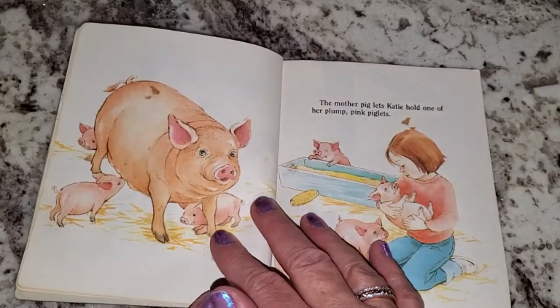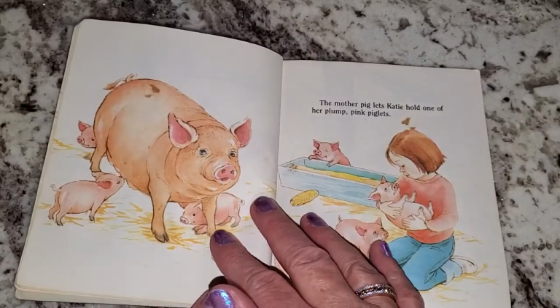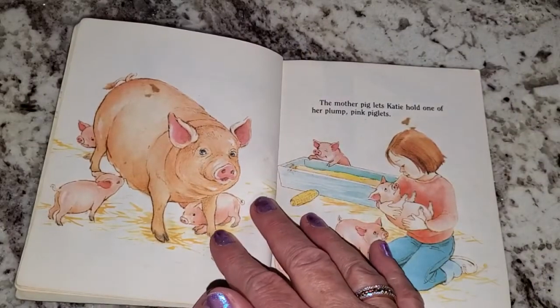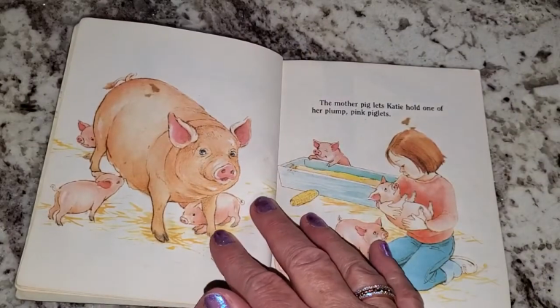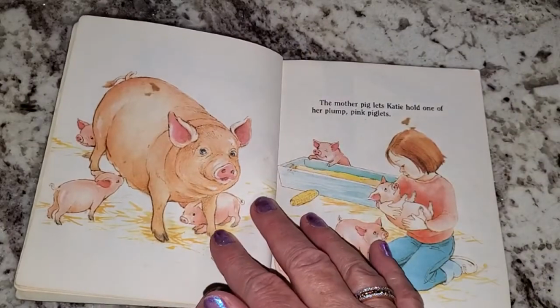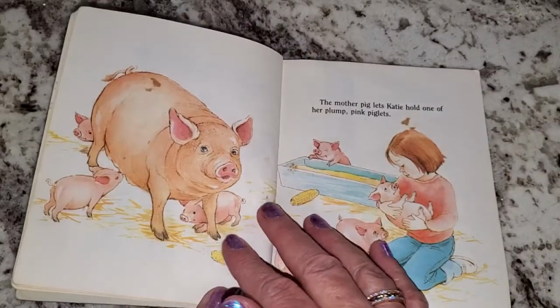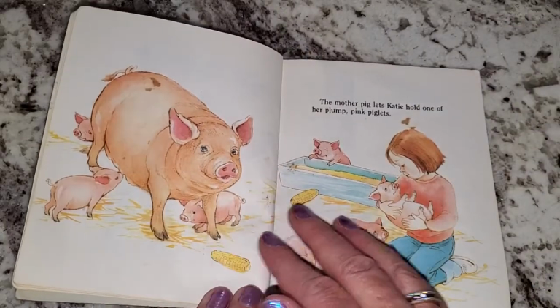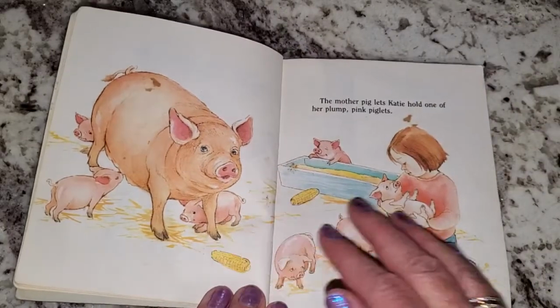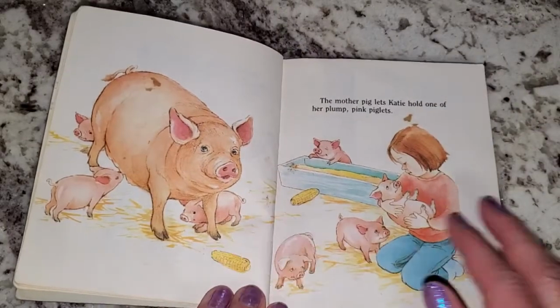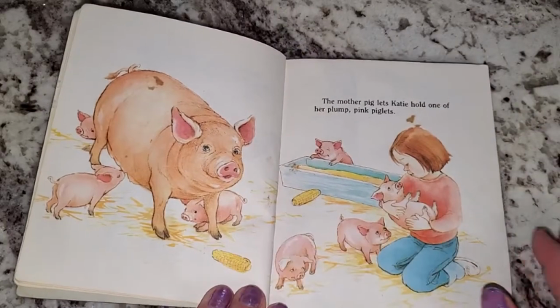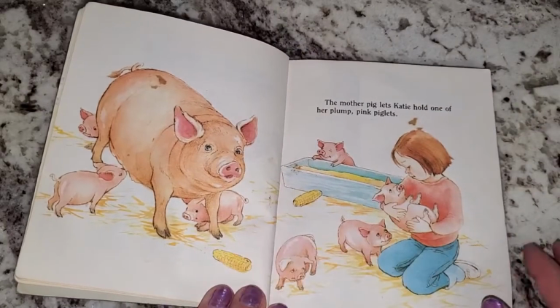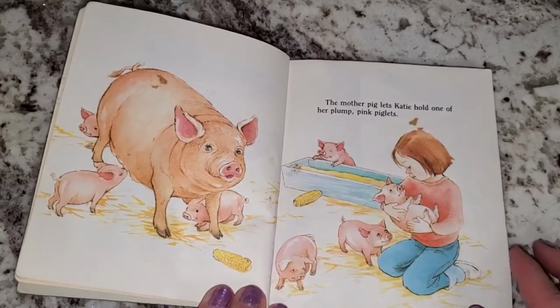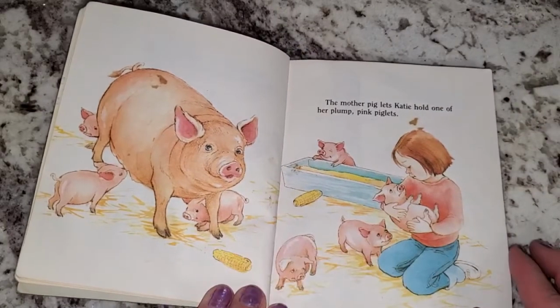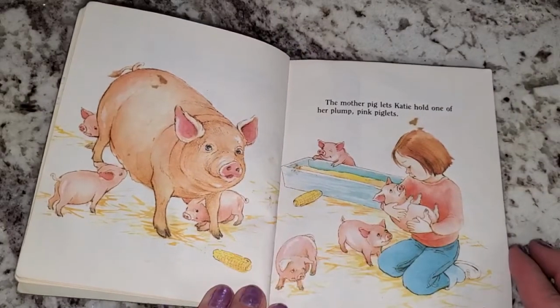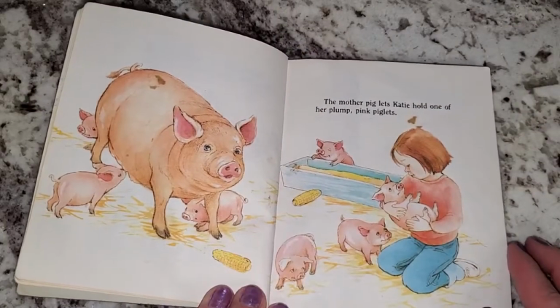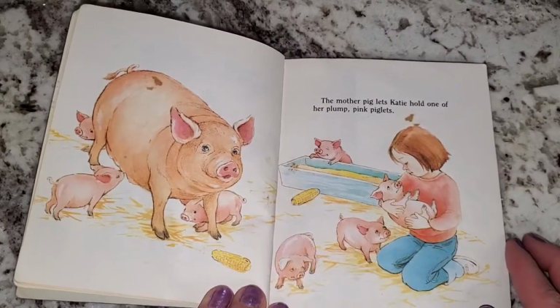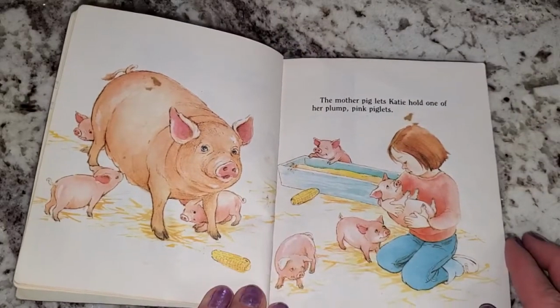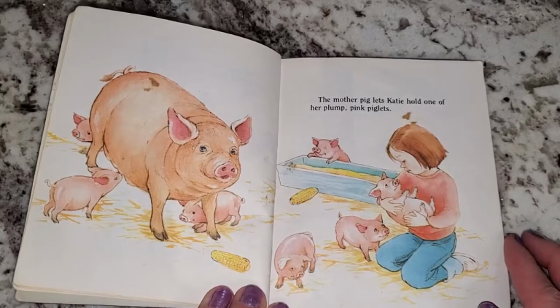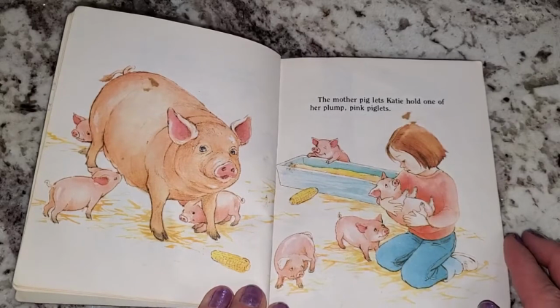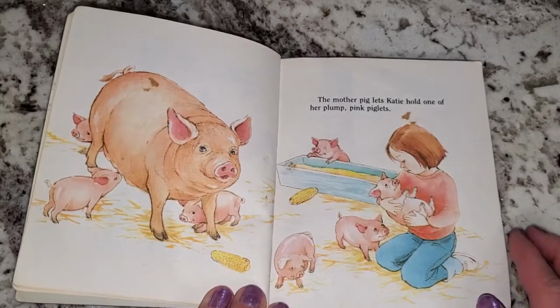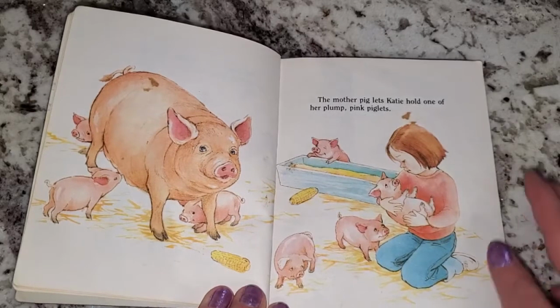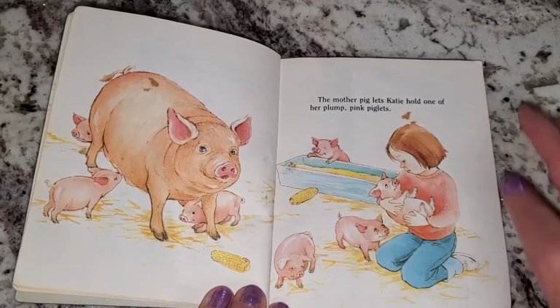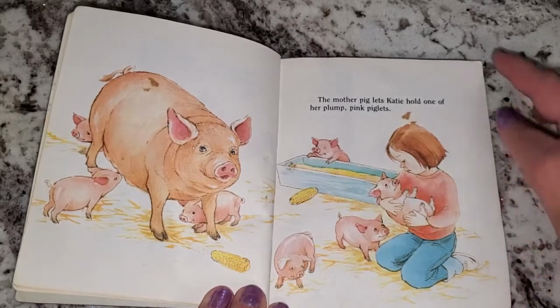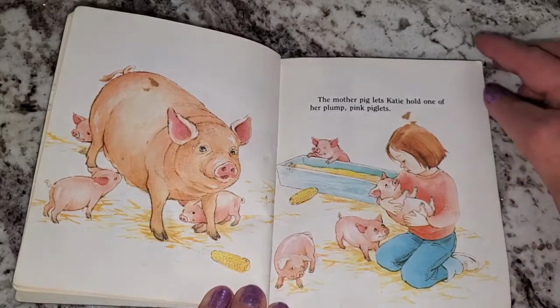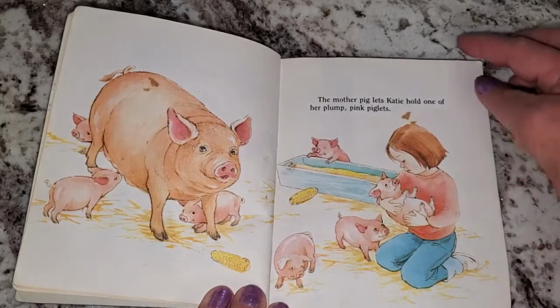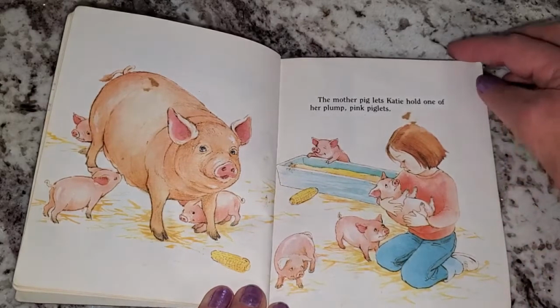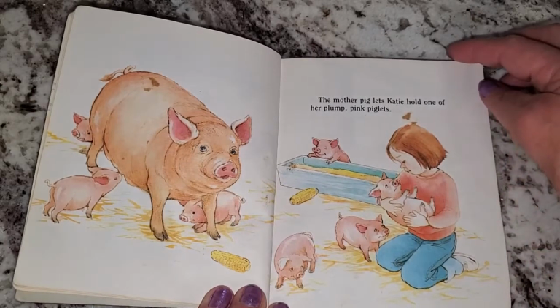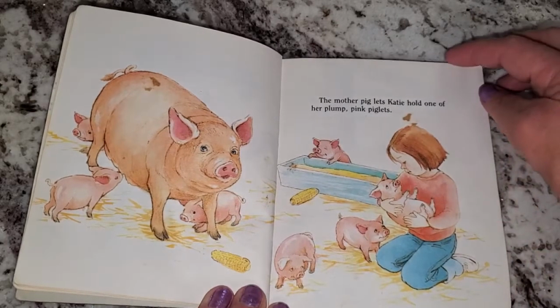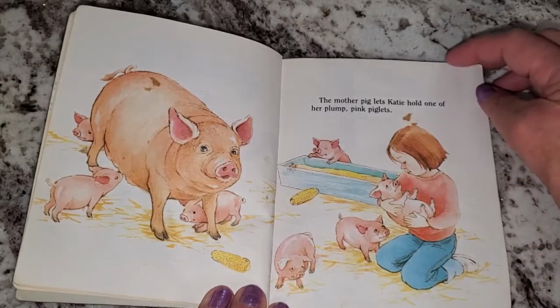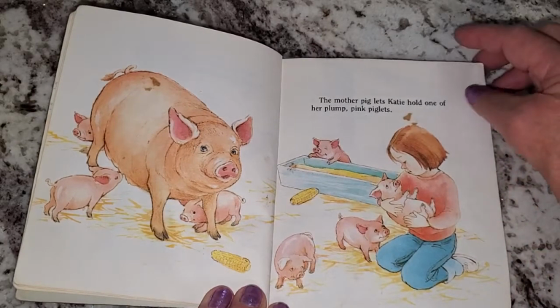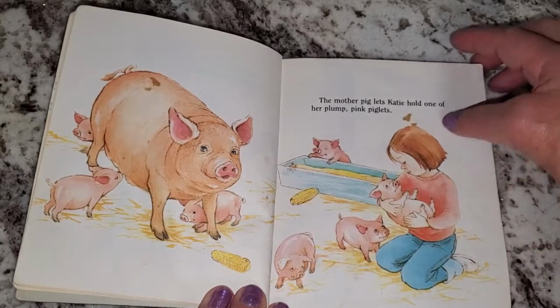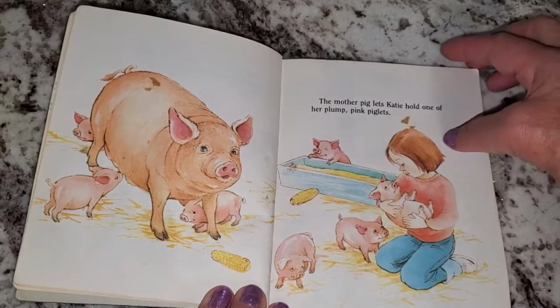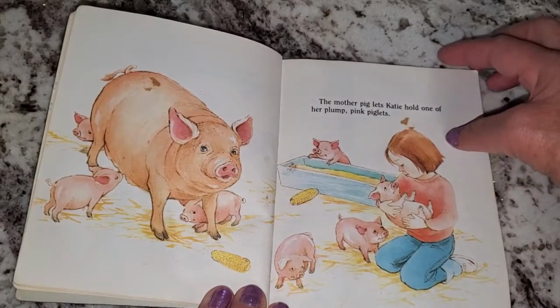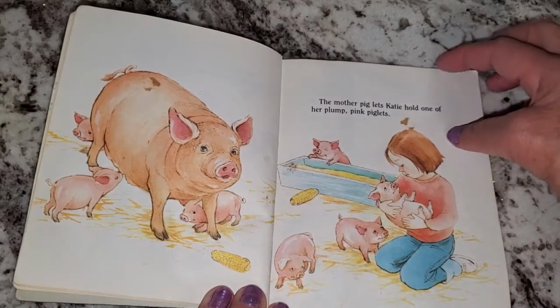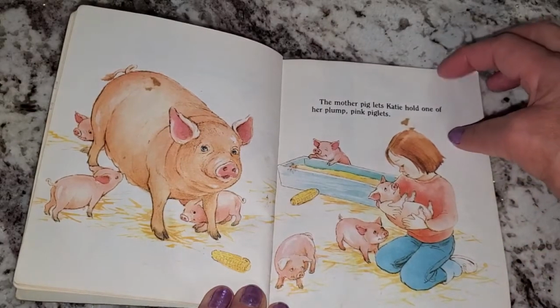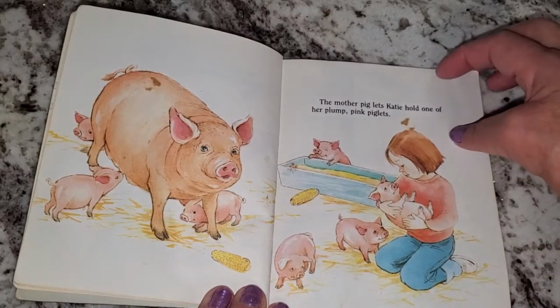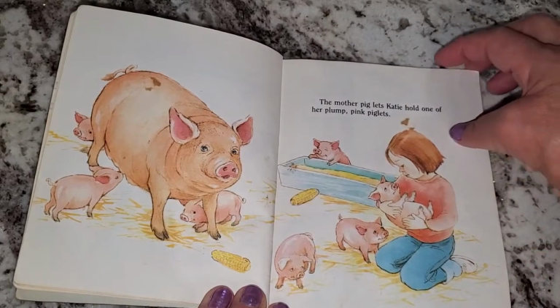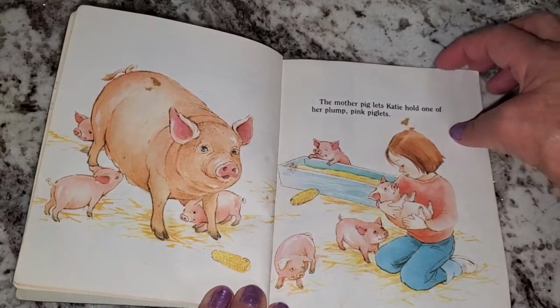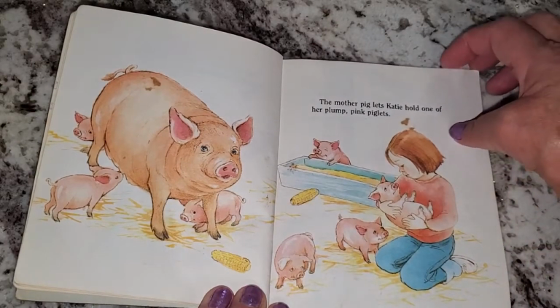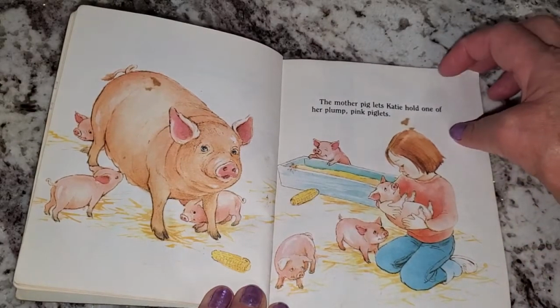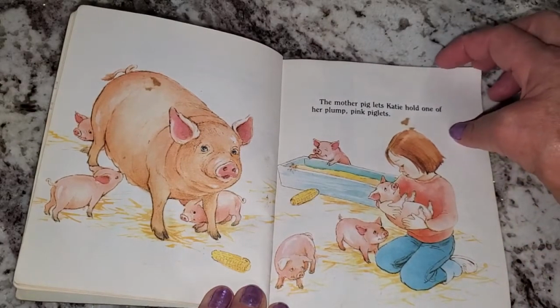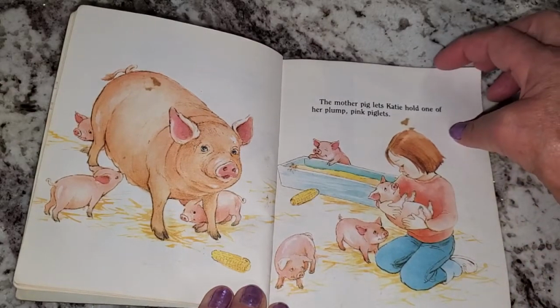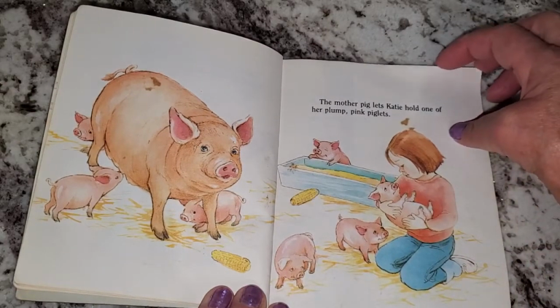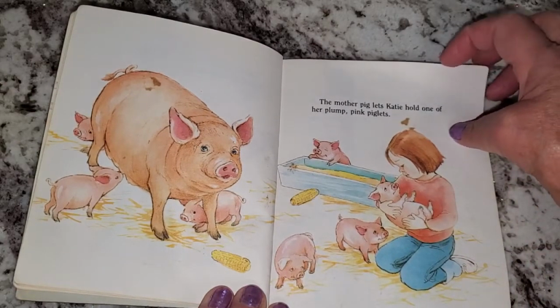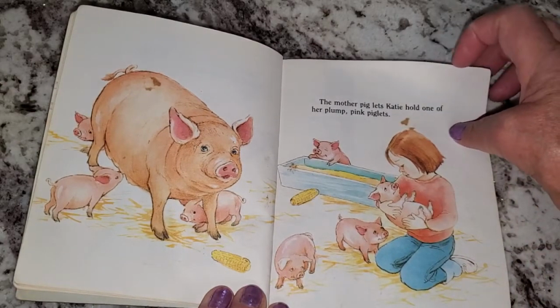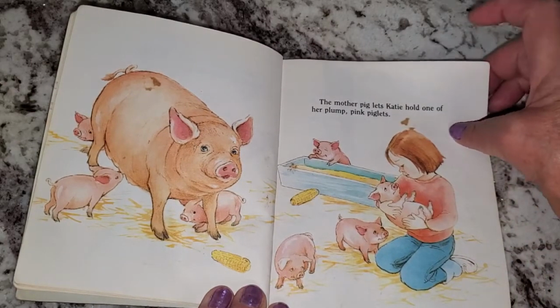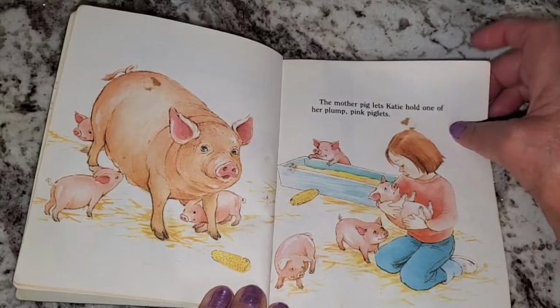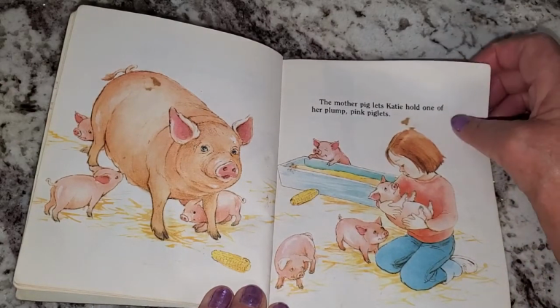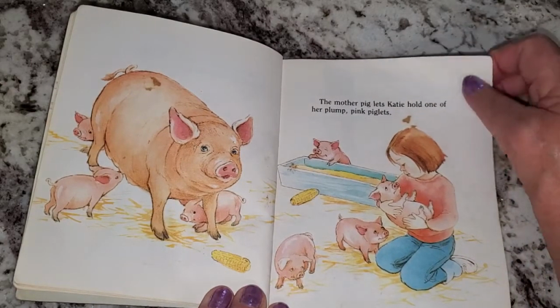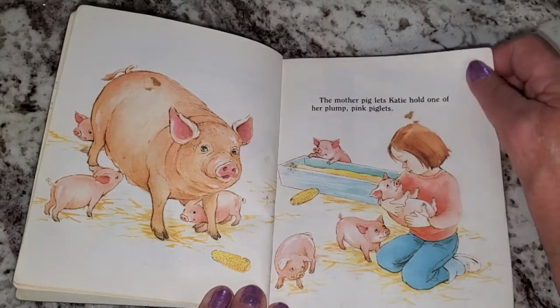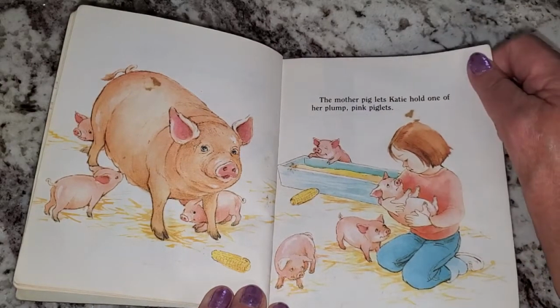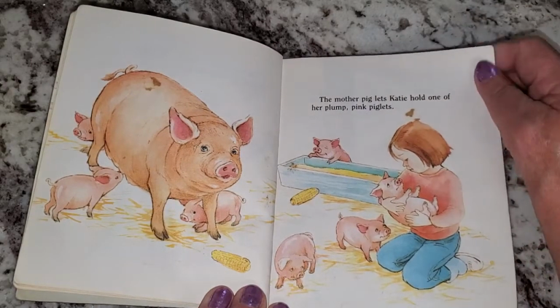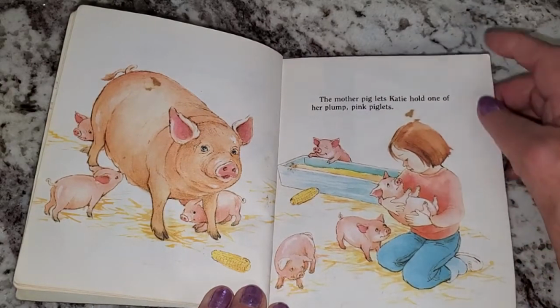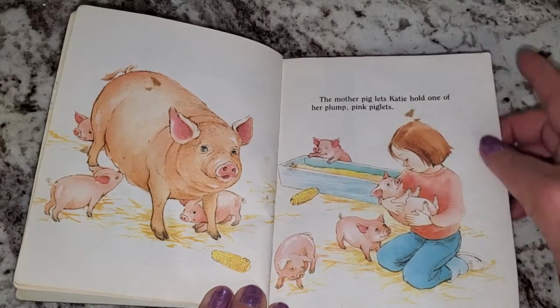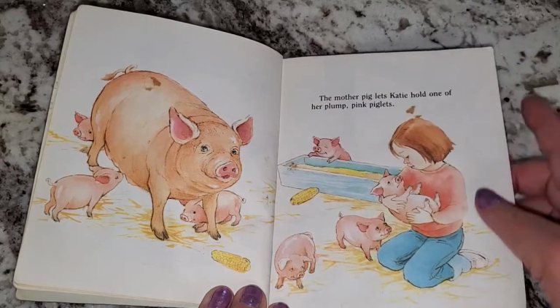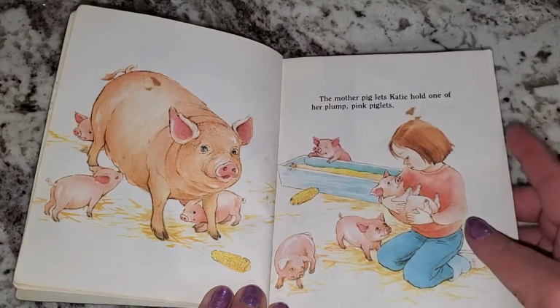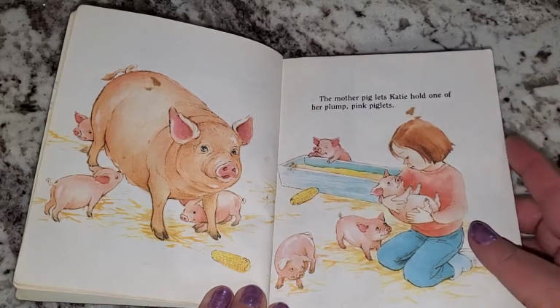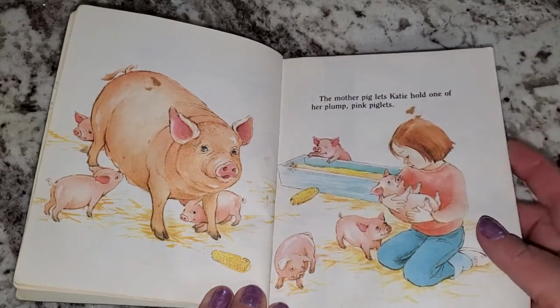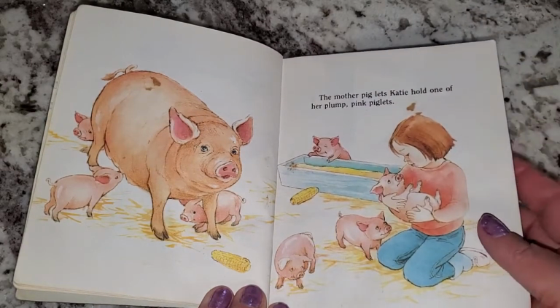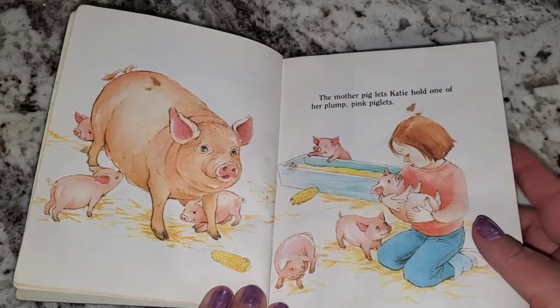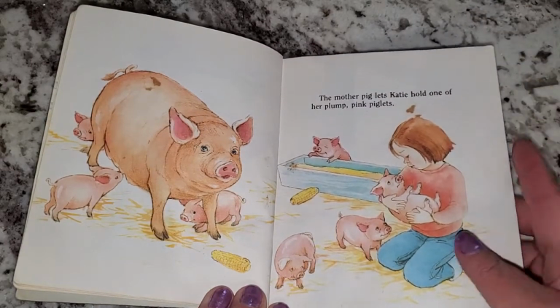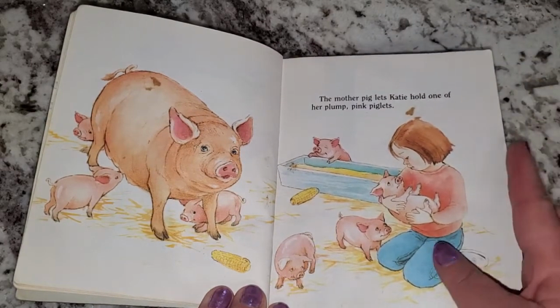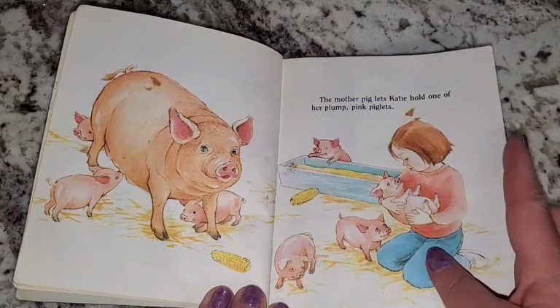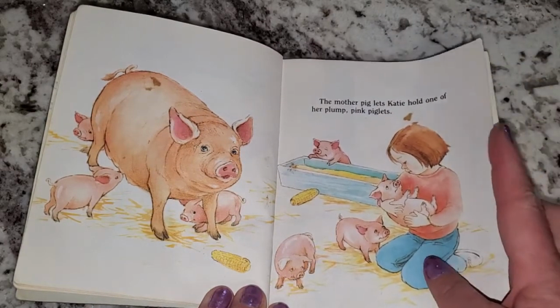The mother pig lets Katie hold one of her plump pink piglets. Oink, oink, oink, oink.